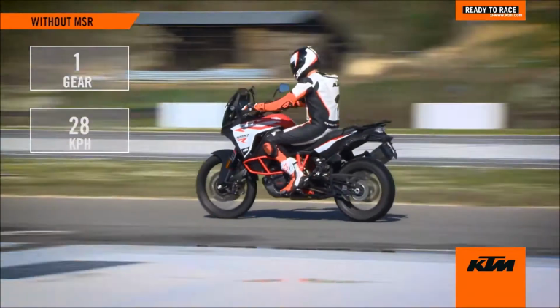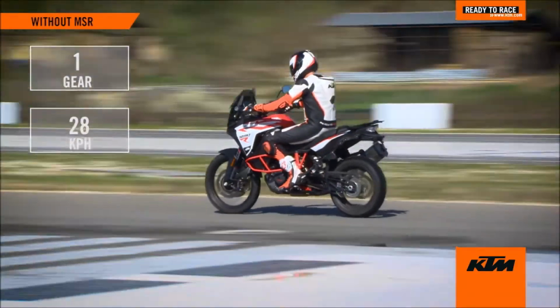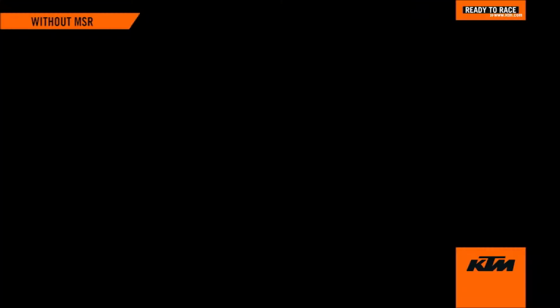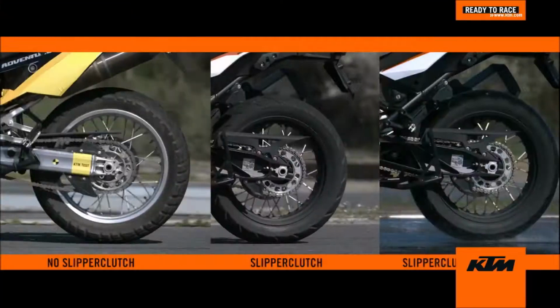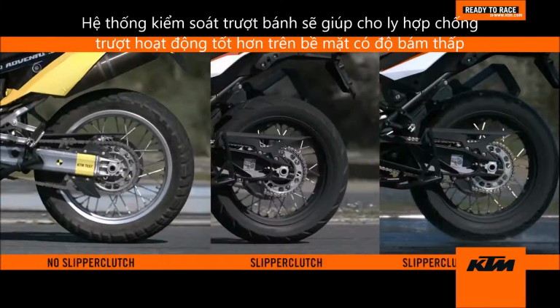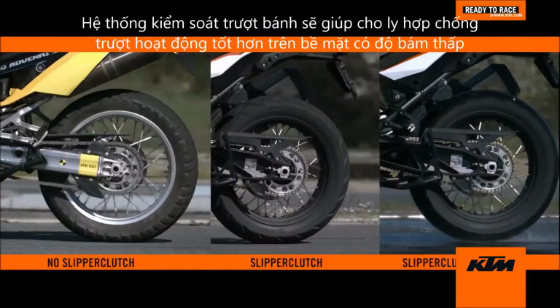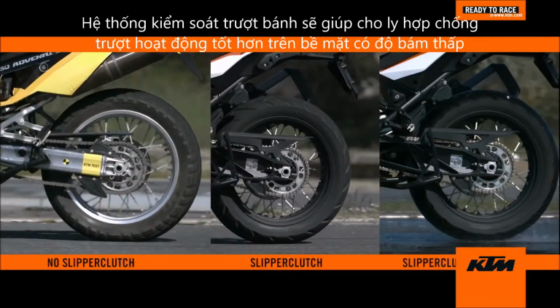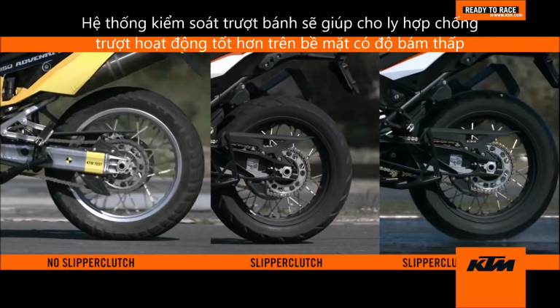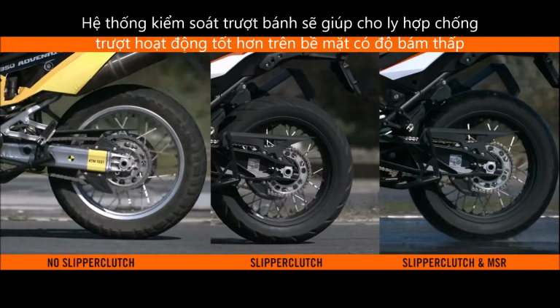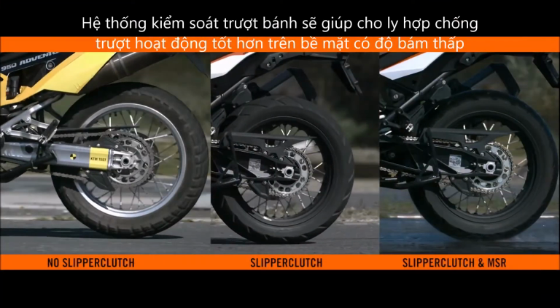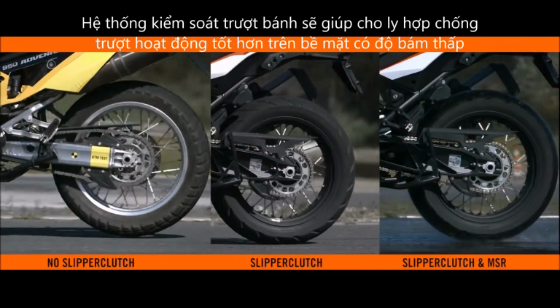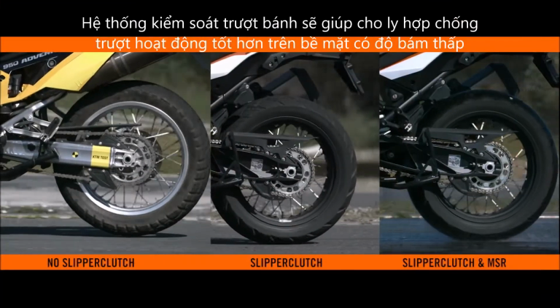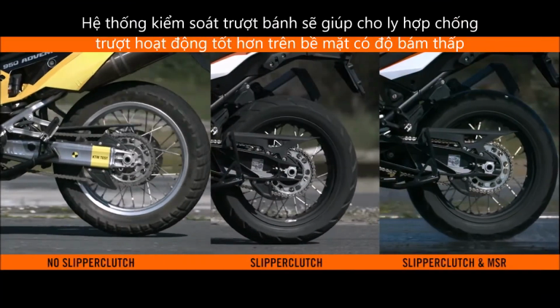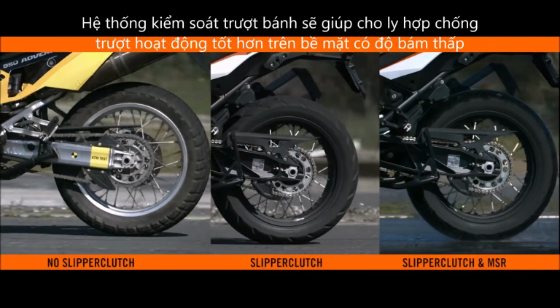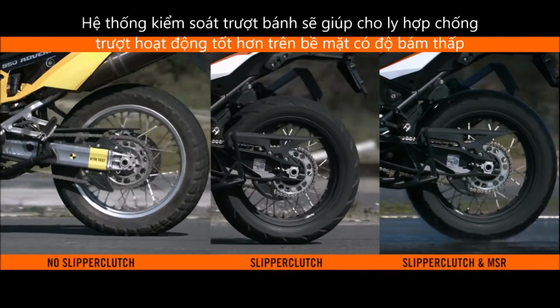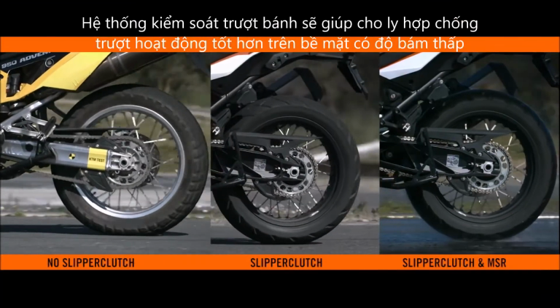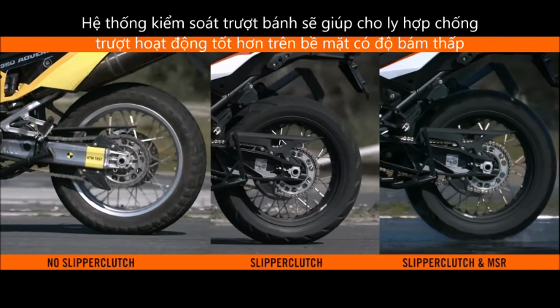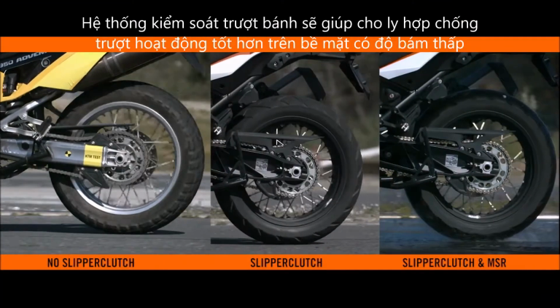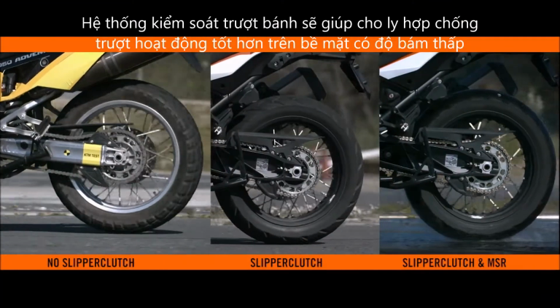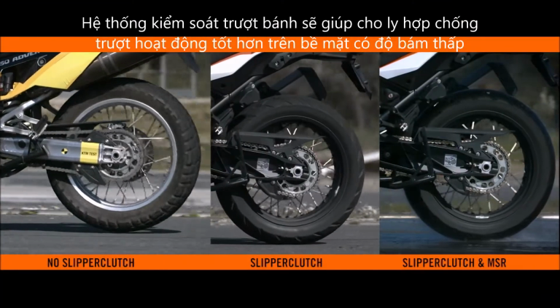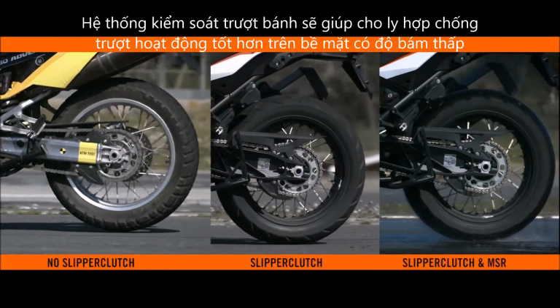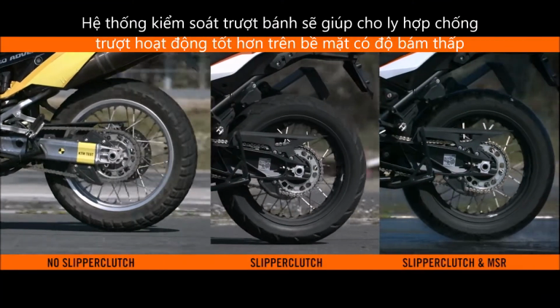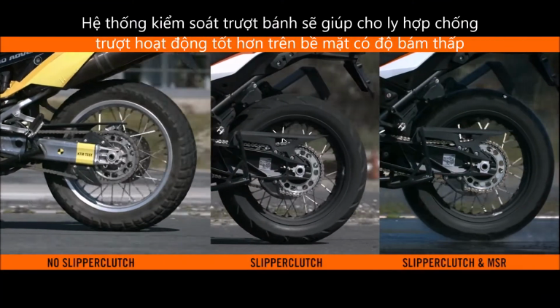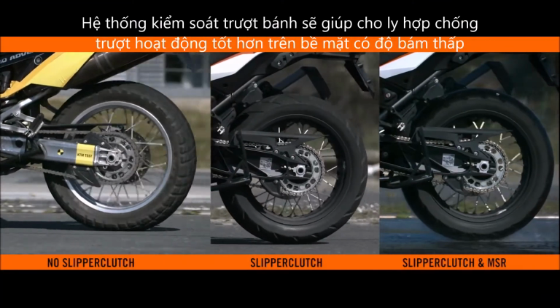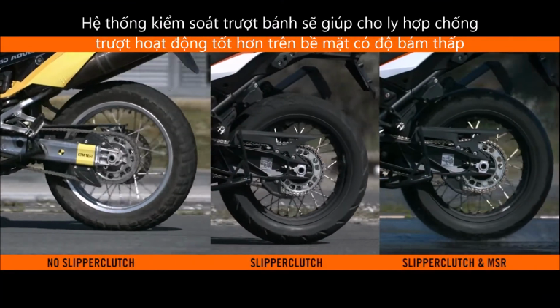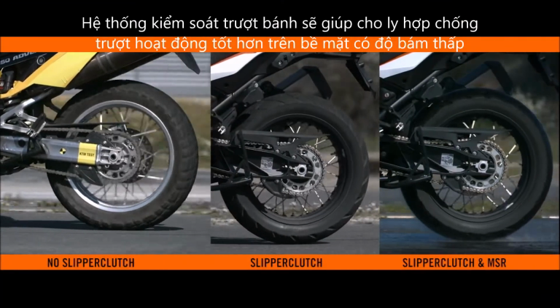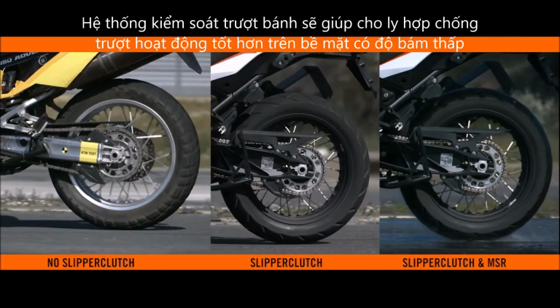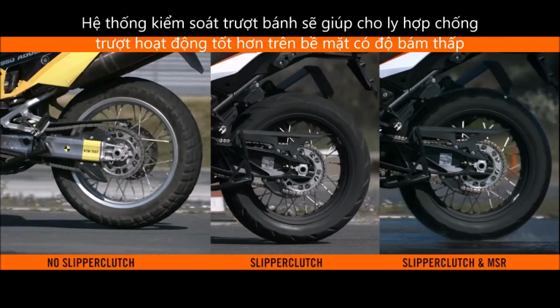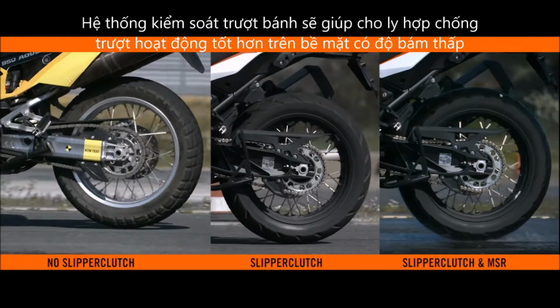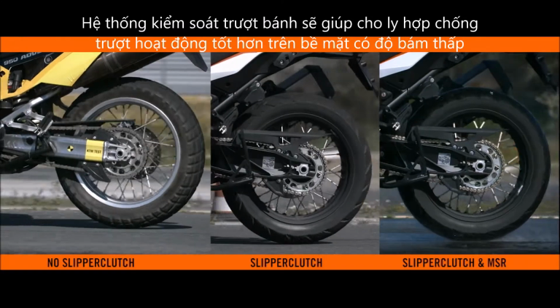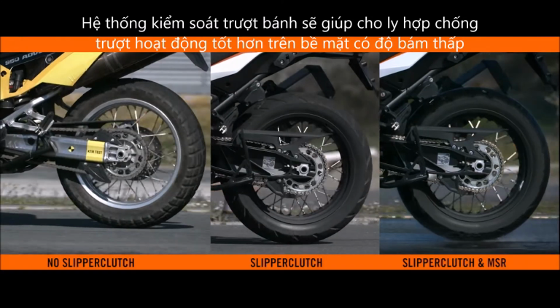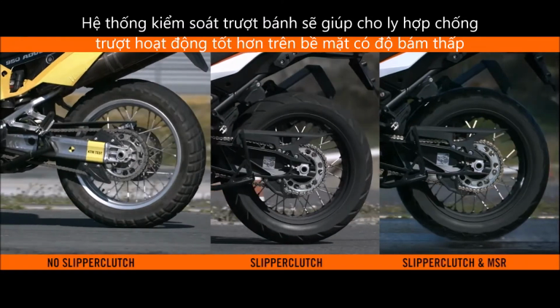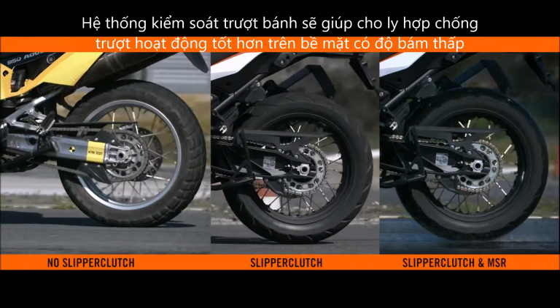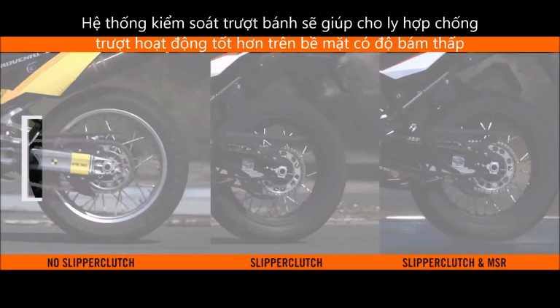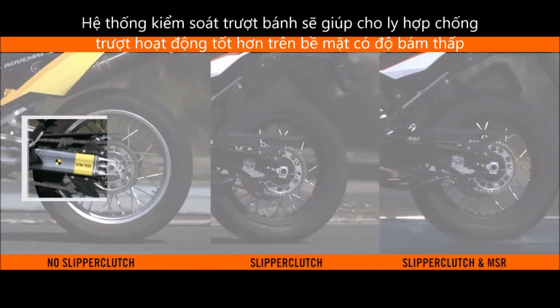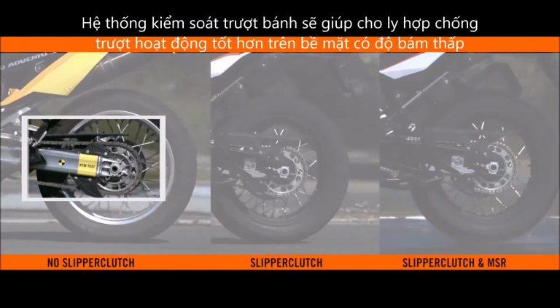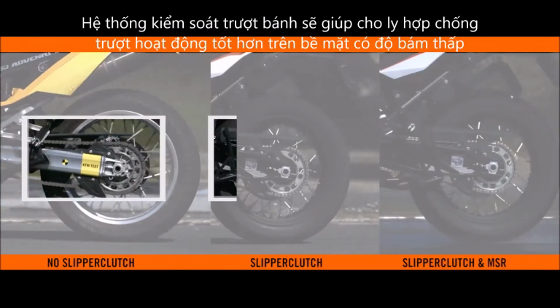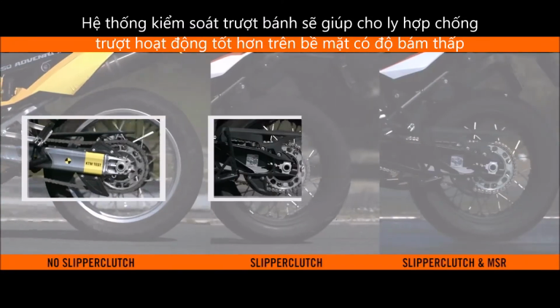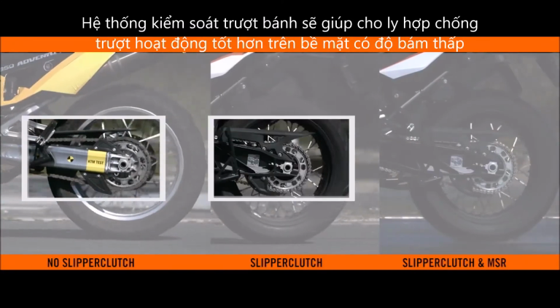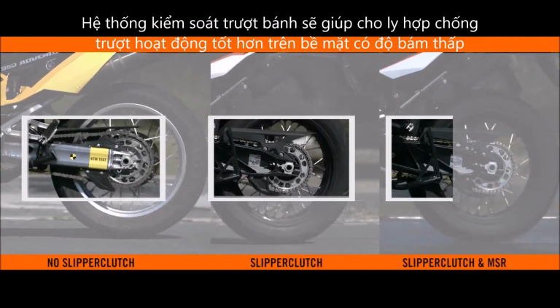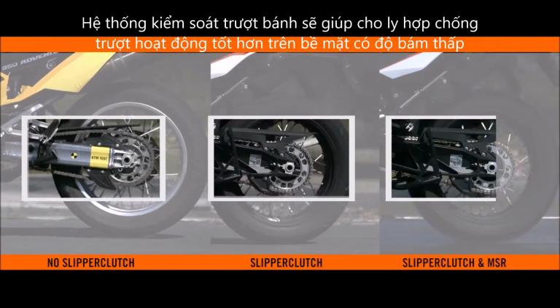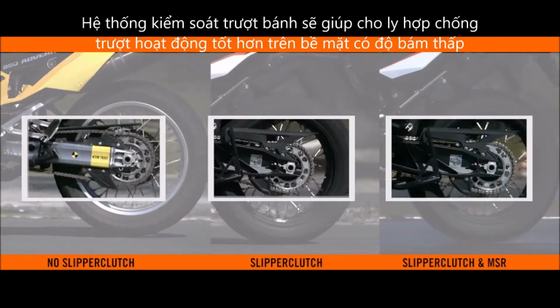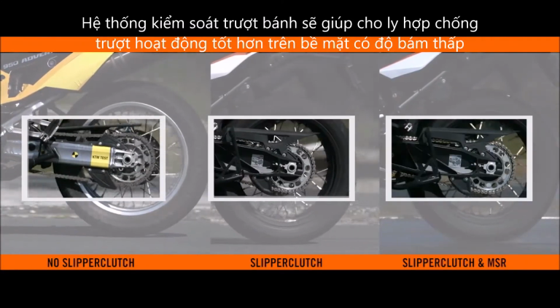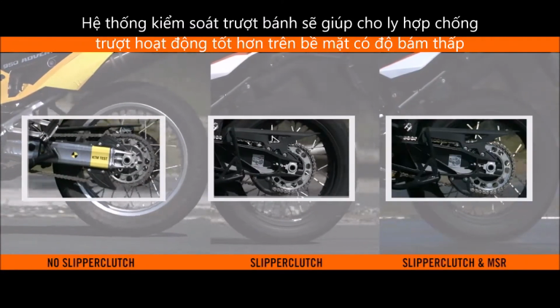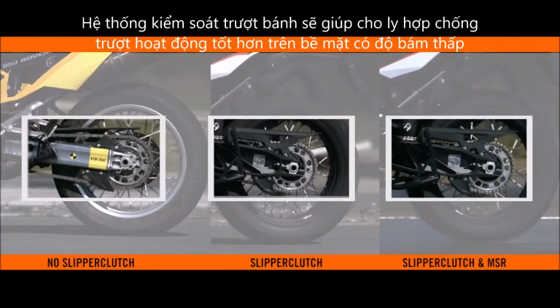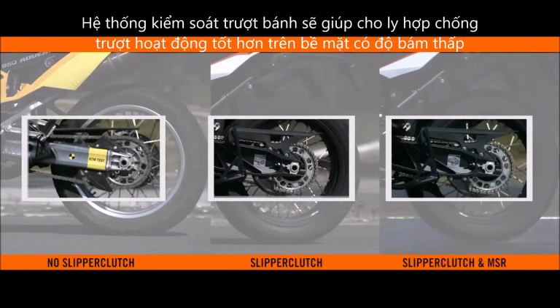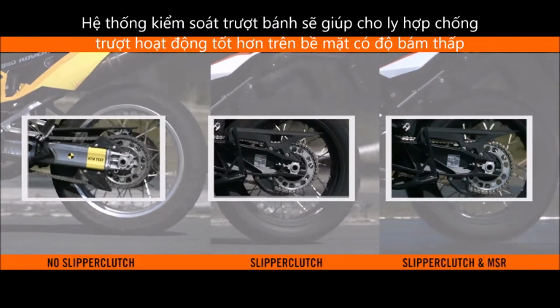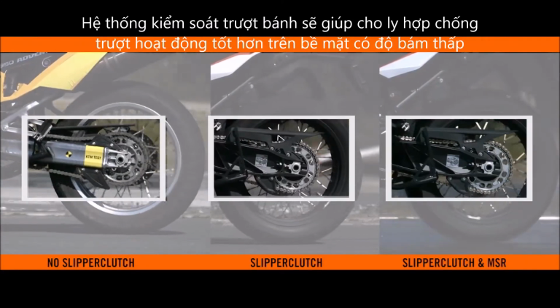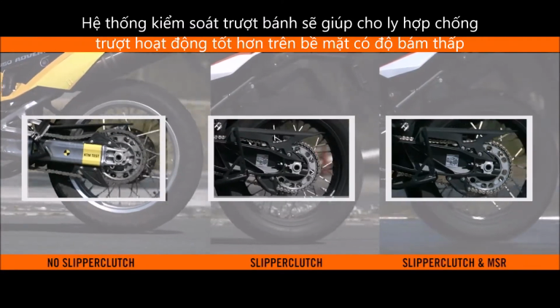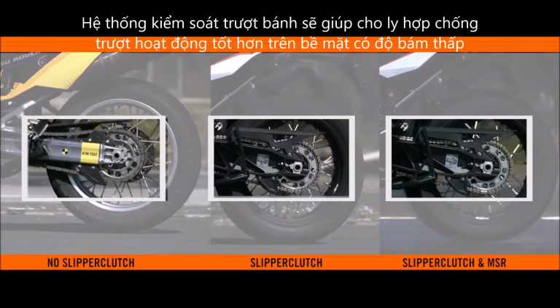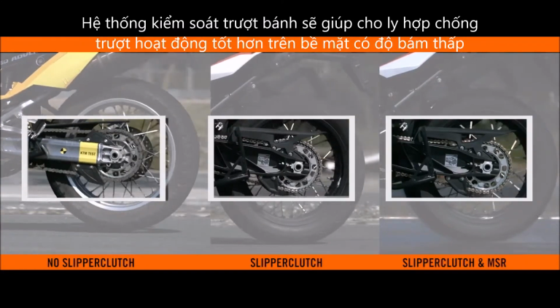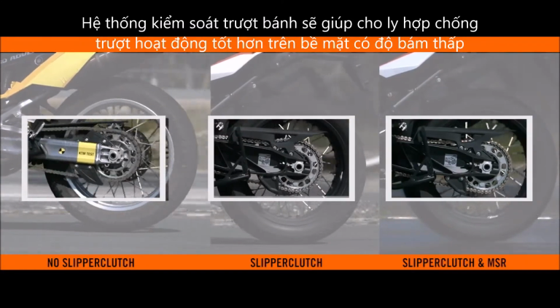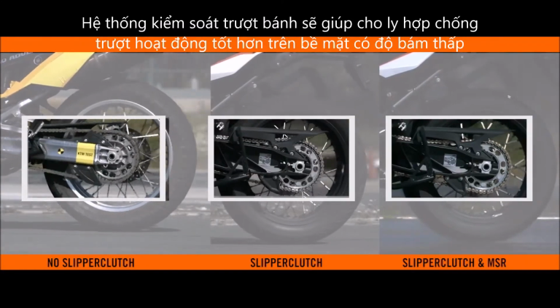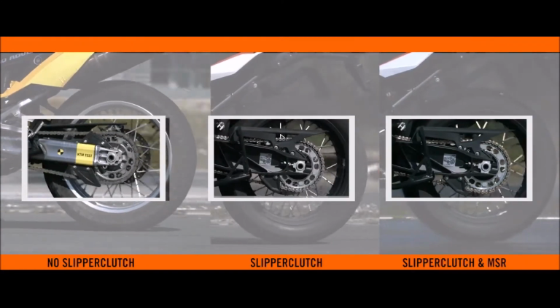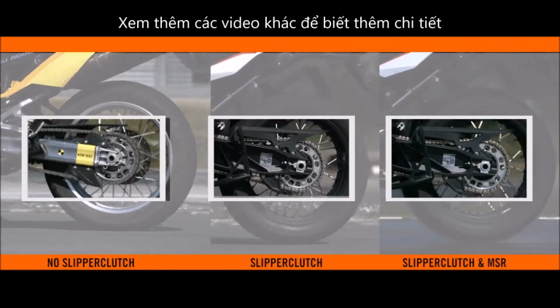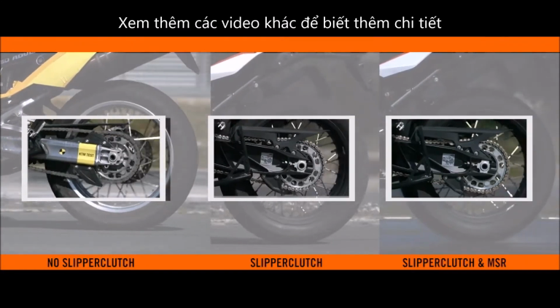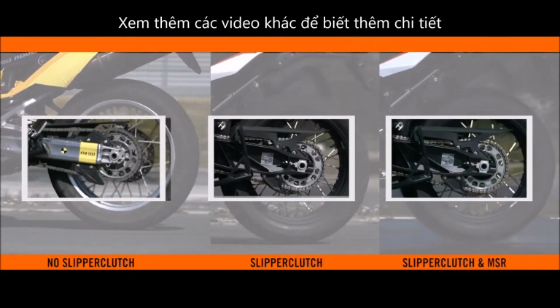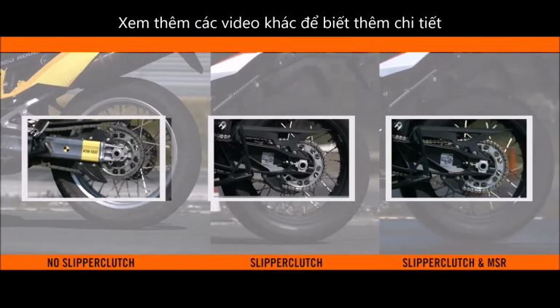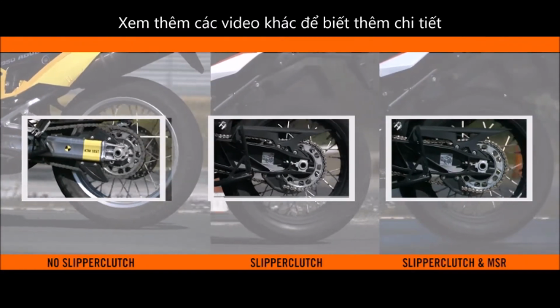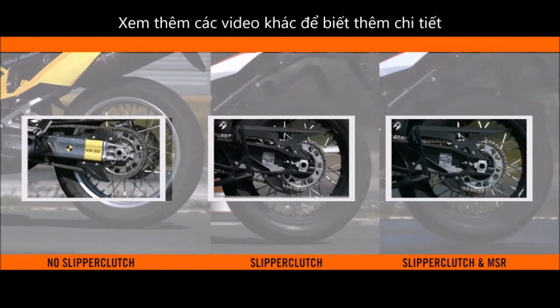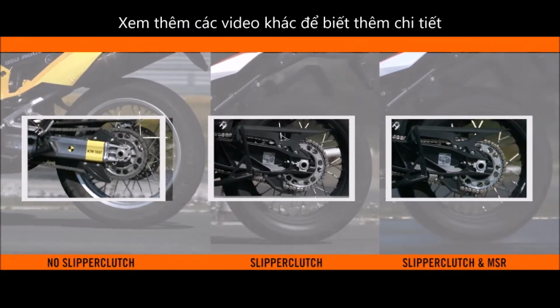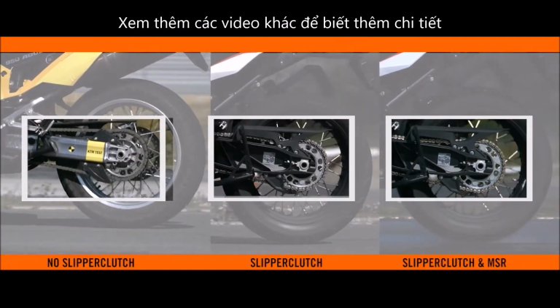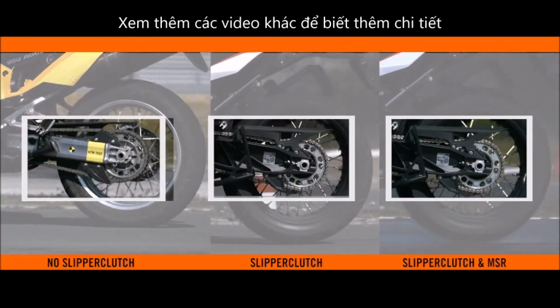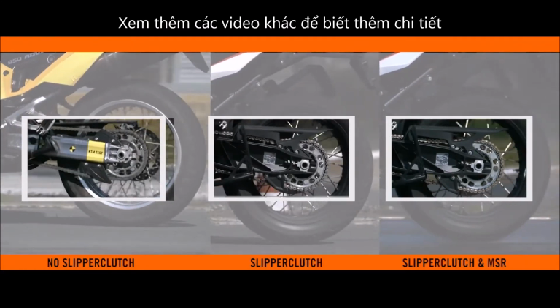The benefit of MSR specifically helps the slipper clutch on low grip surfaces. Check the other videos in the series for more information.